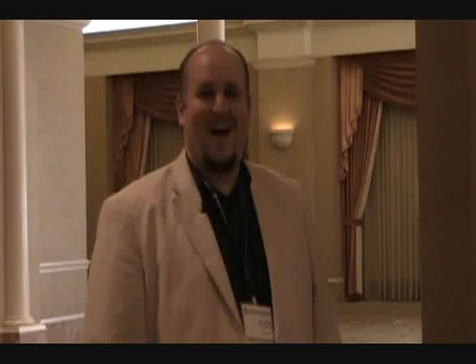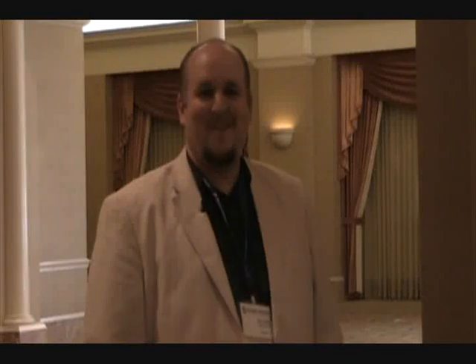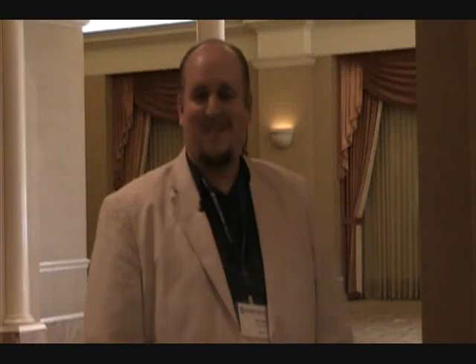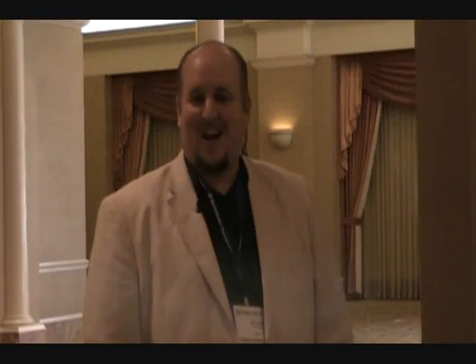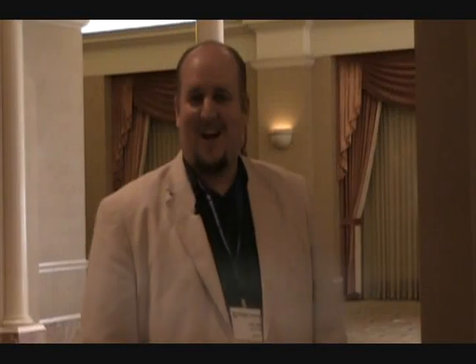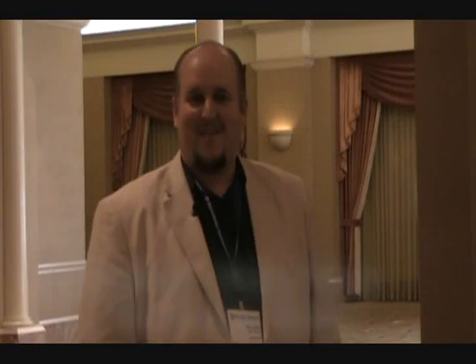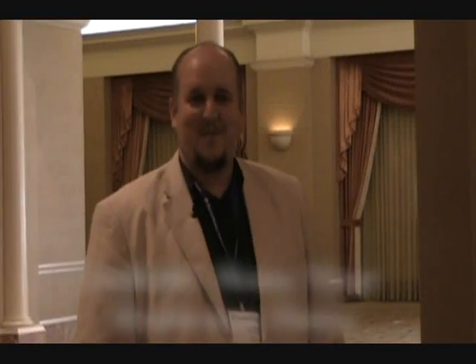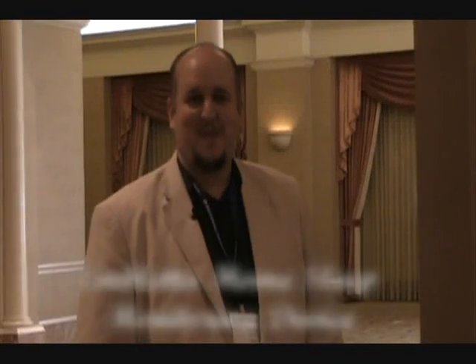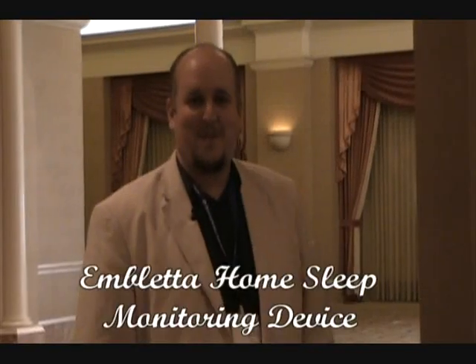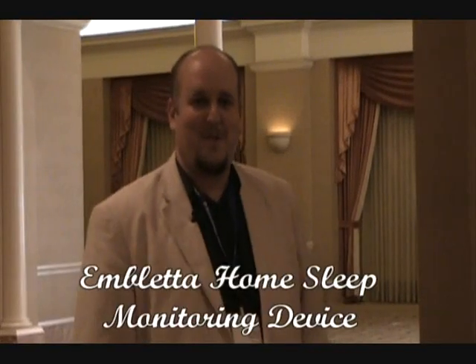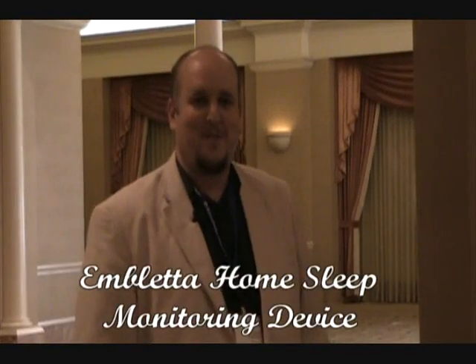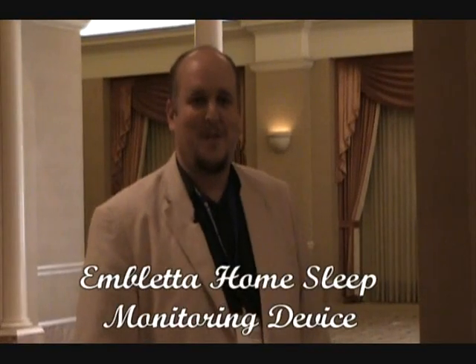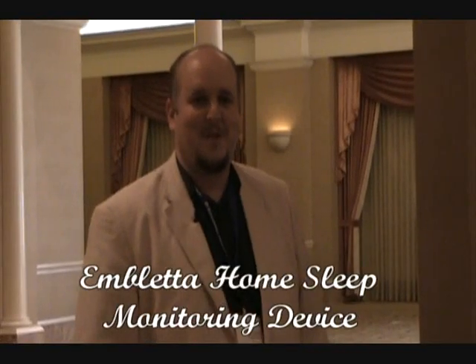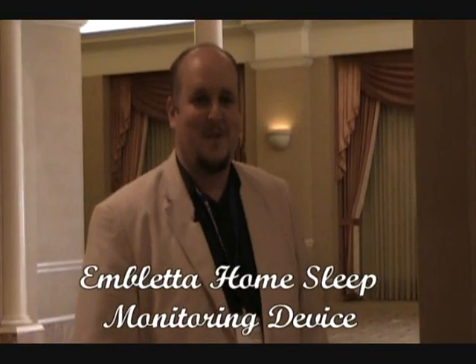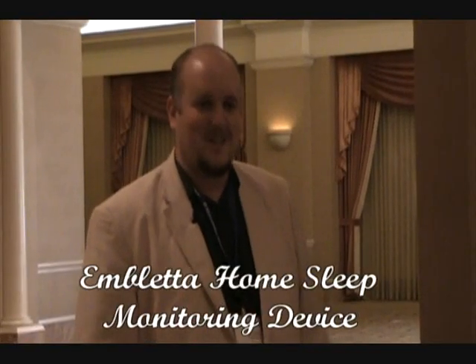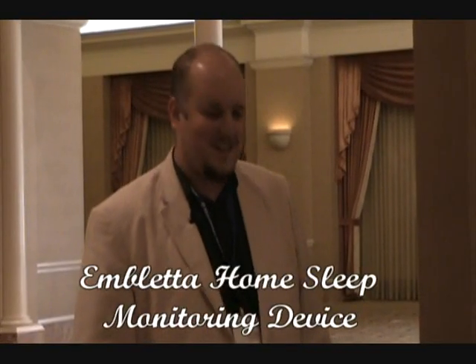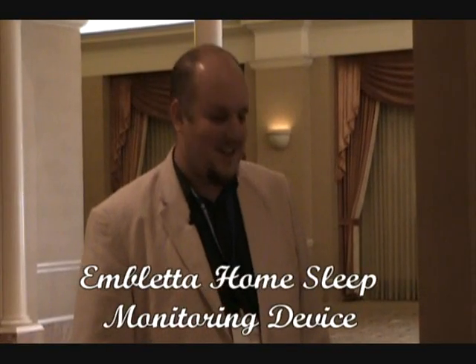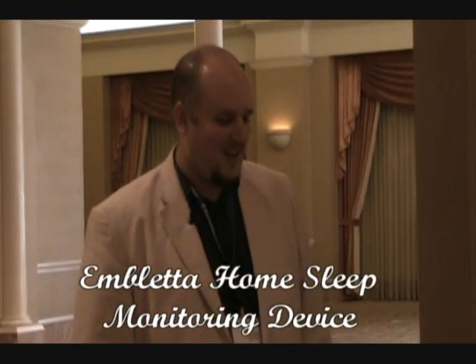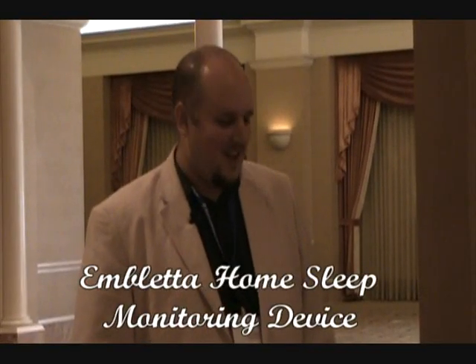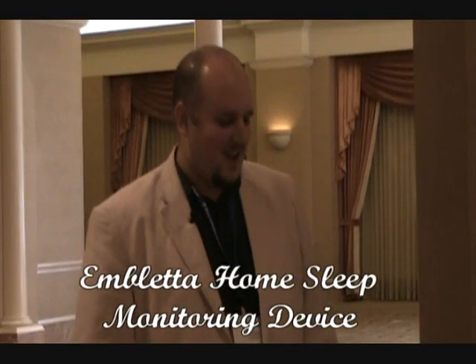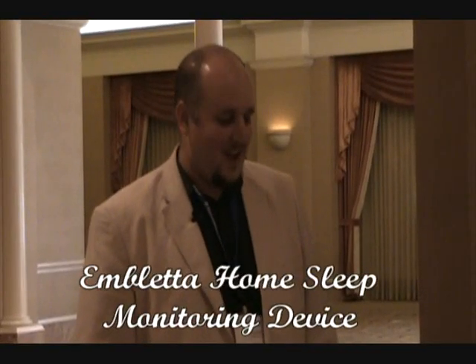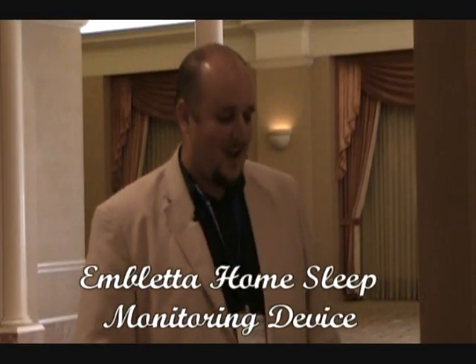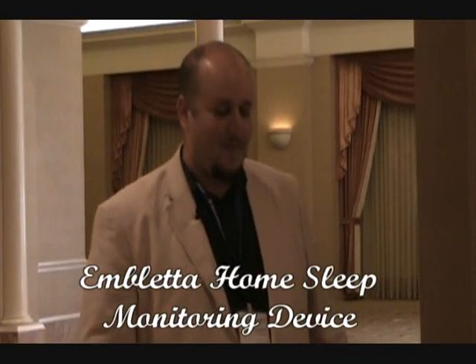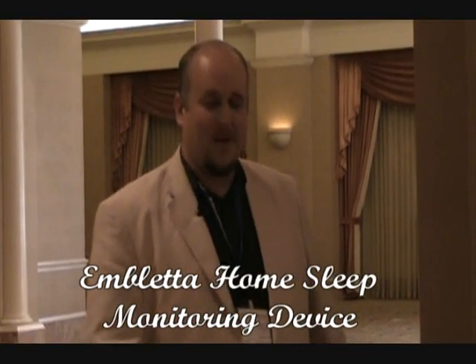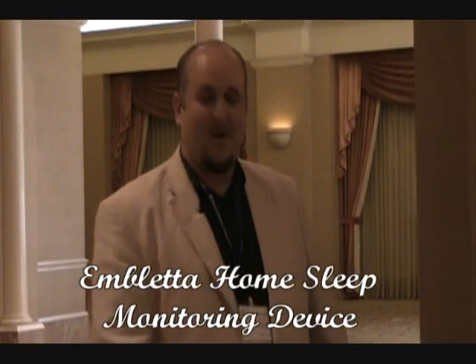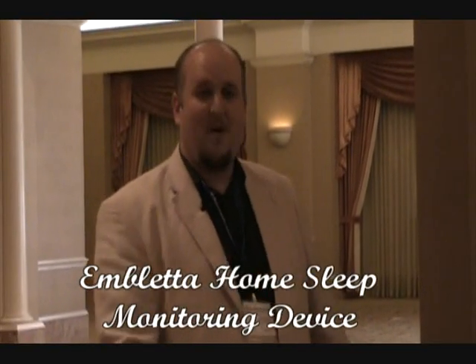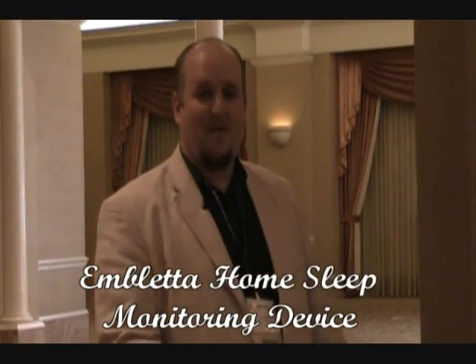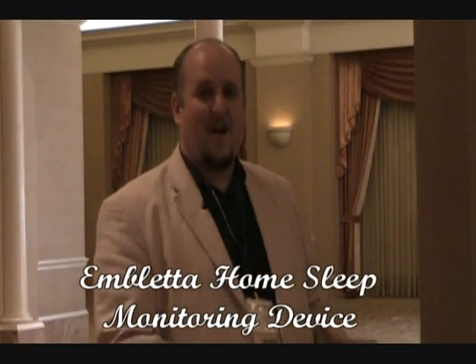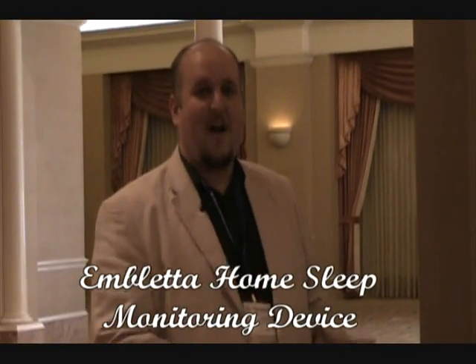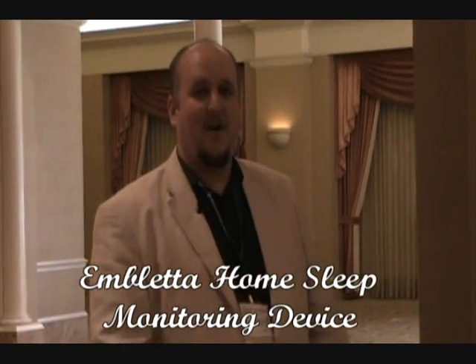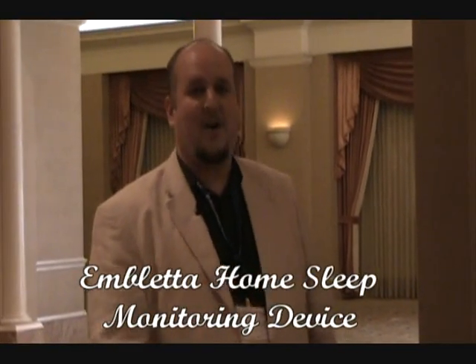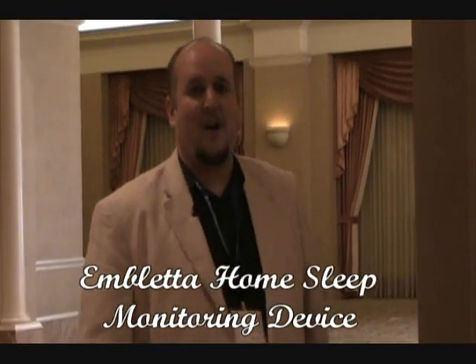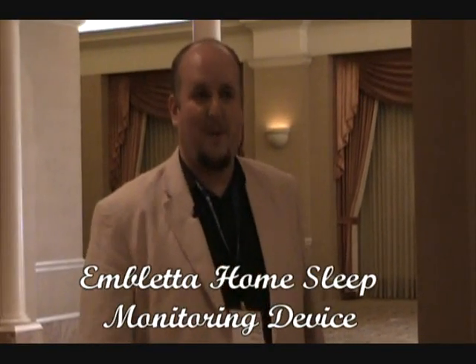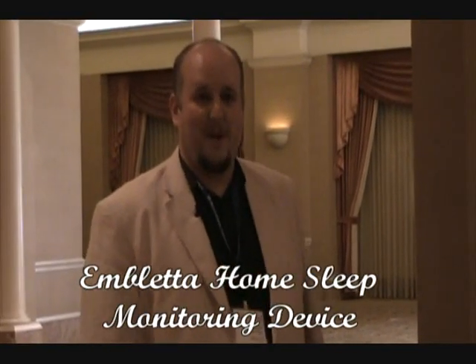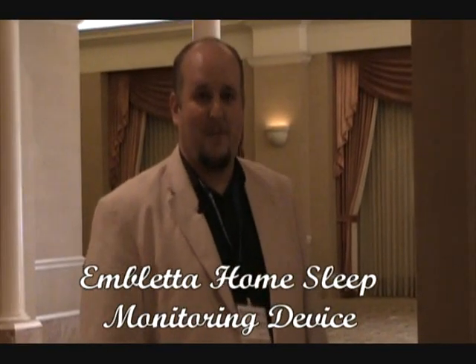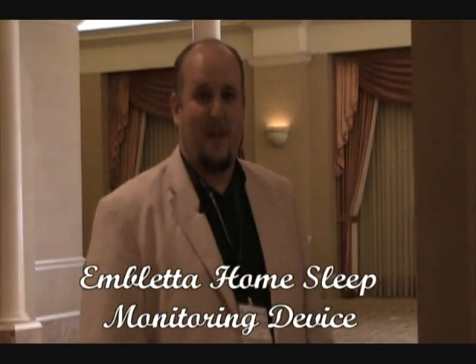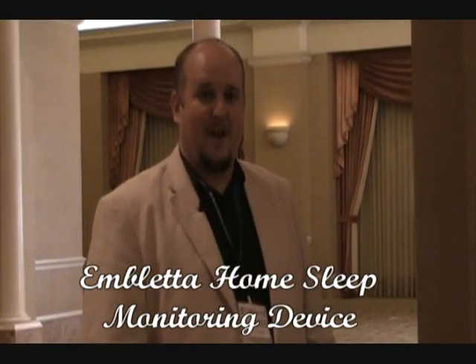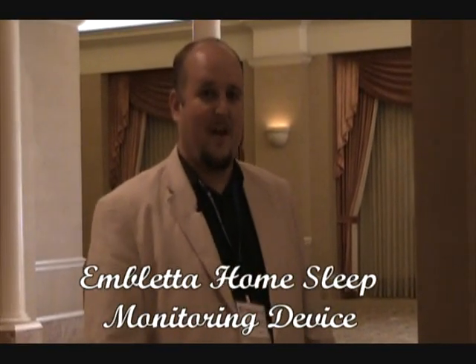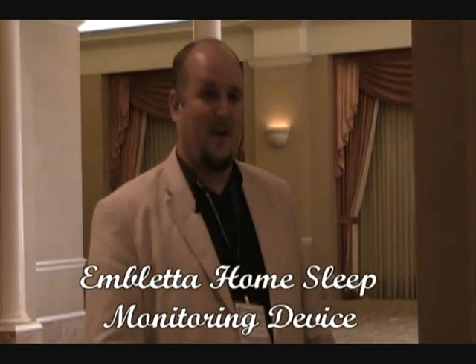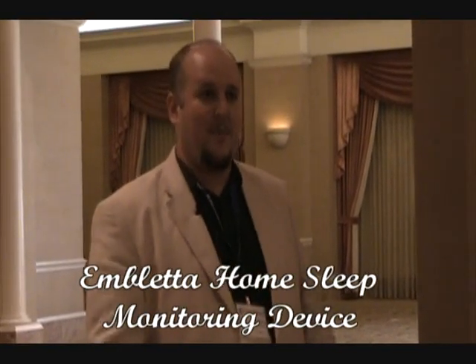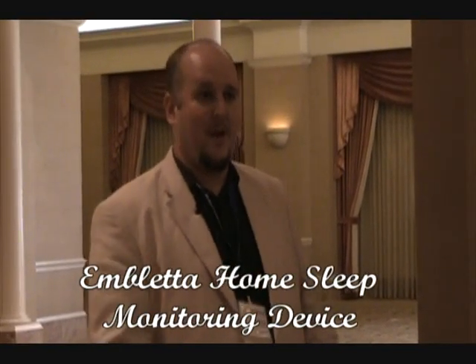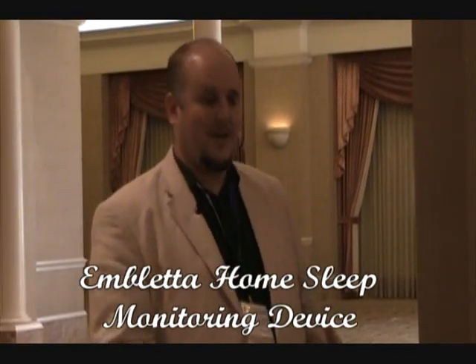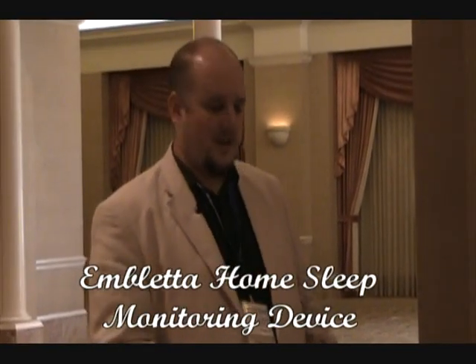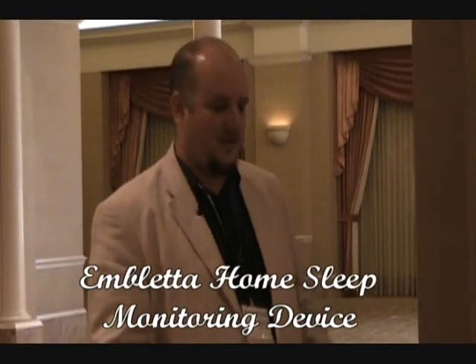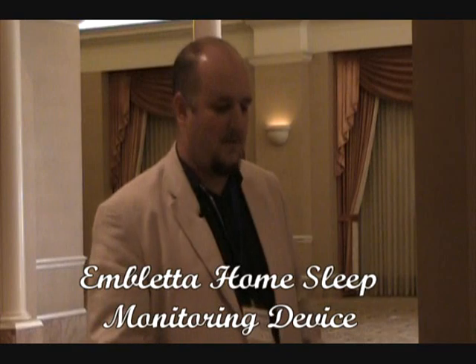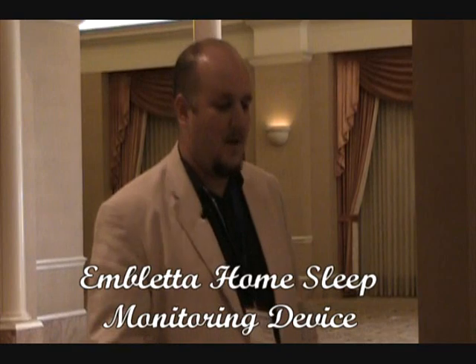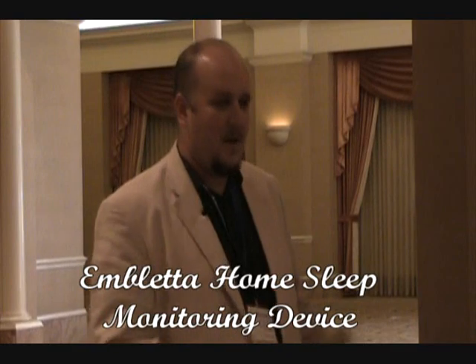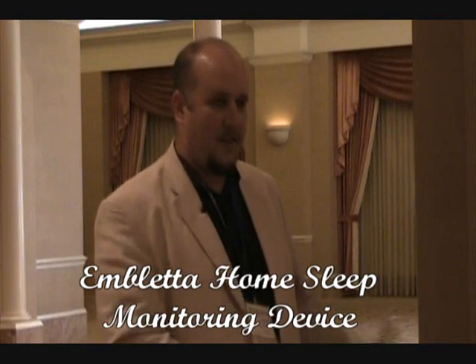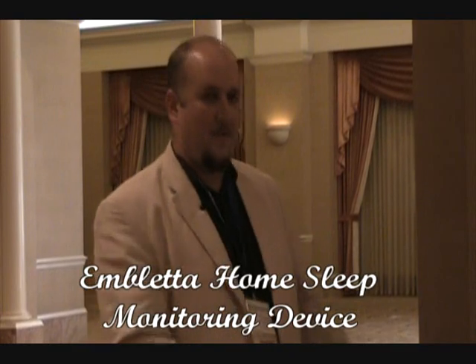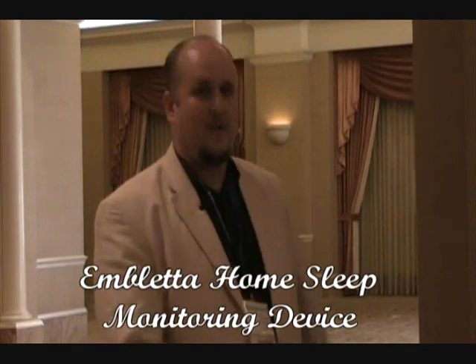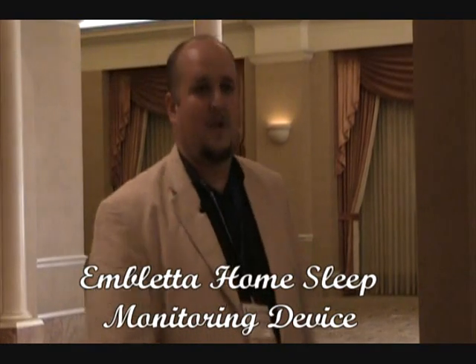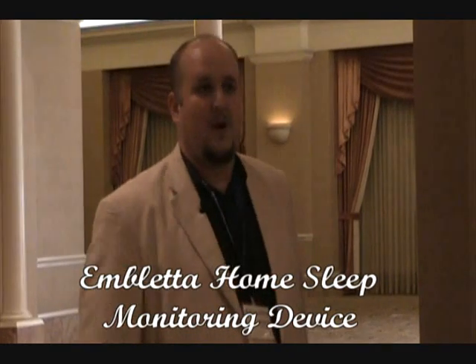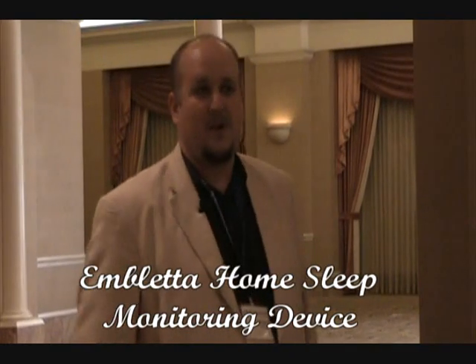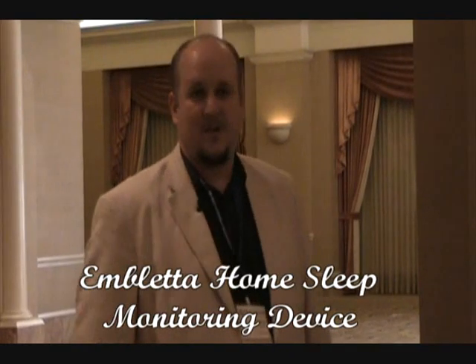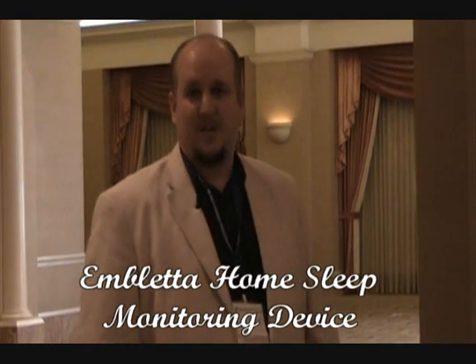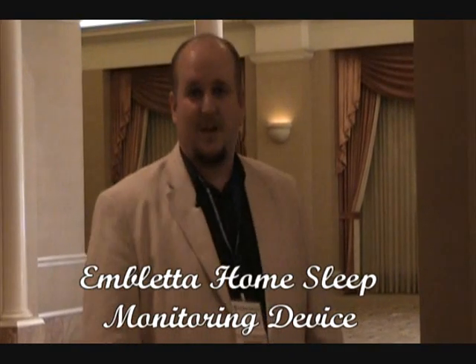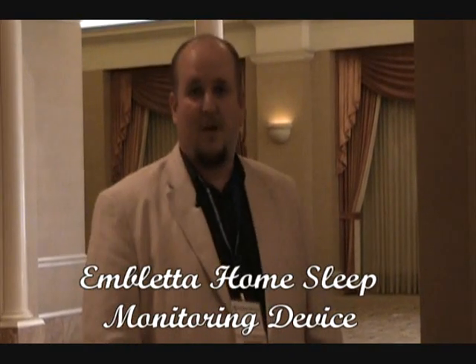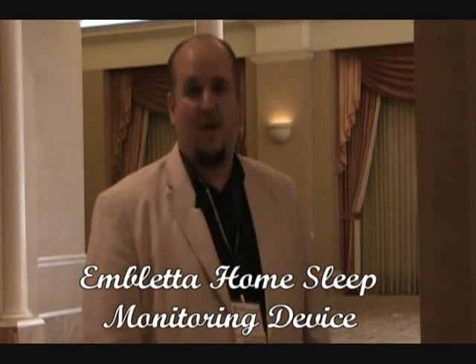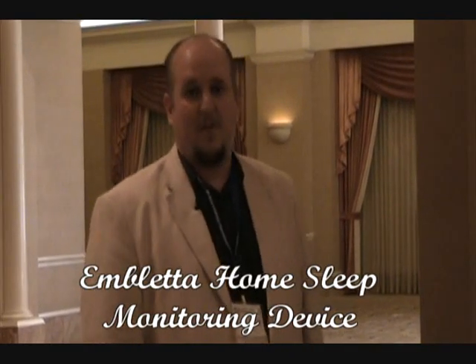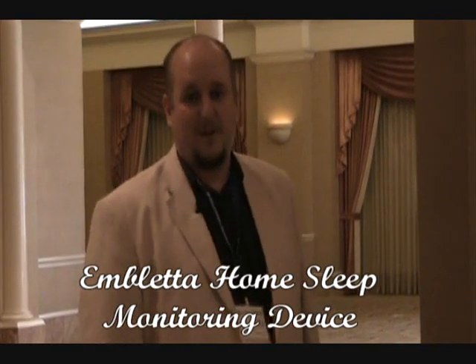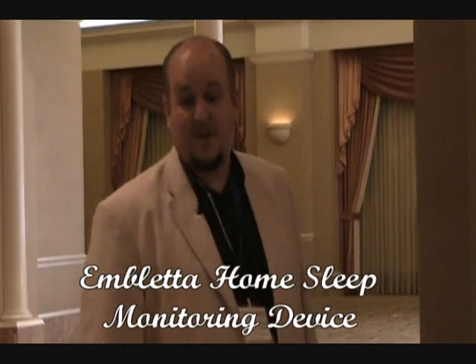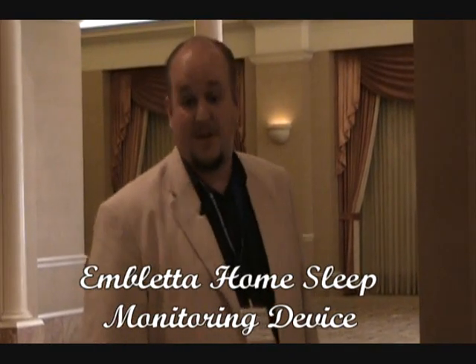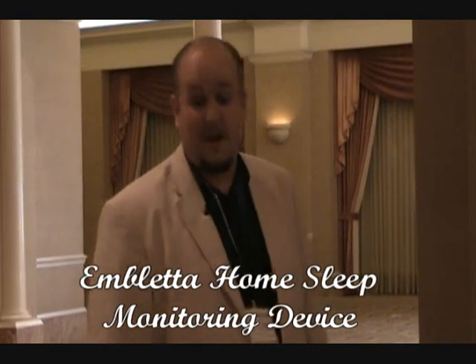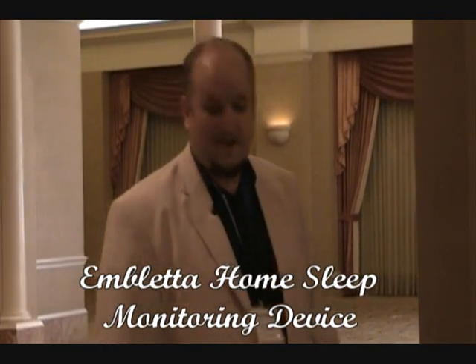I'm John from Sleep Group Solutions and I'm going to go over how to hook up an Embleta on a patient and give them instructions to go home and do a study.